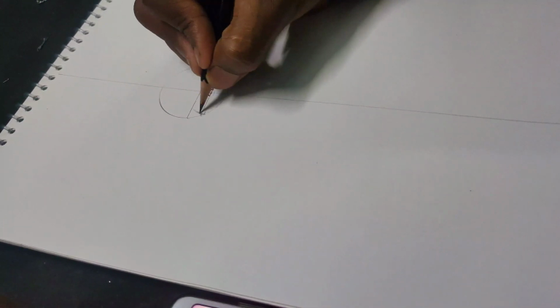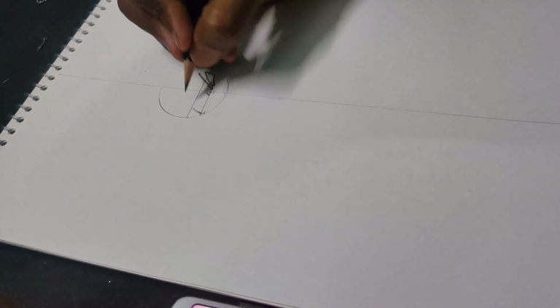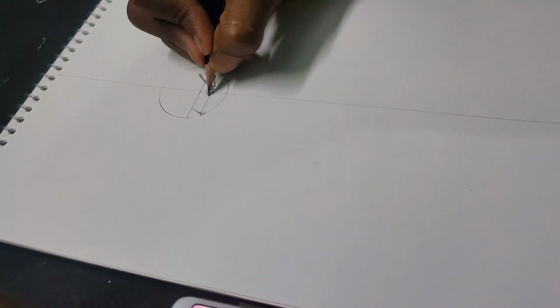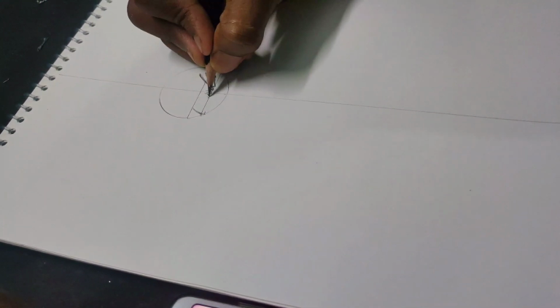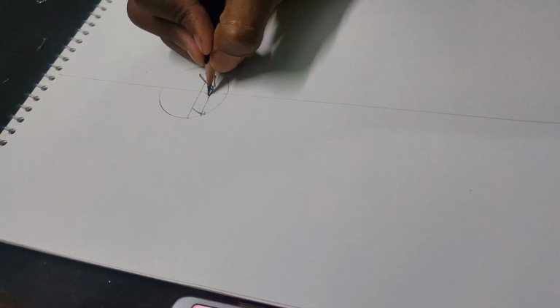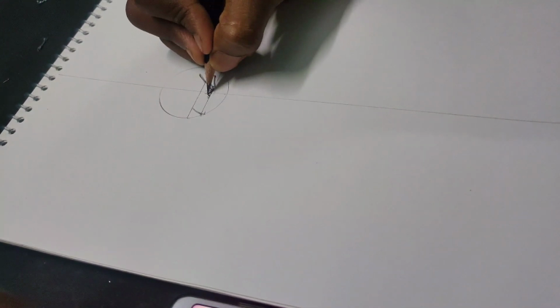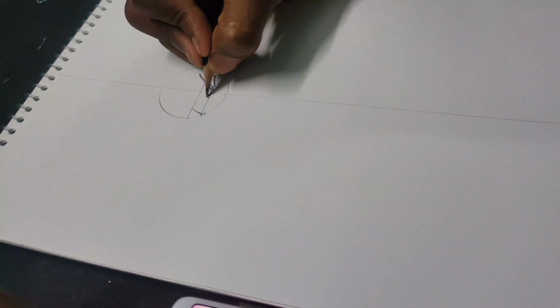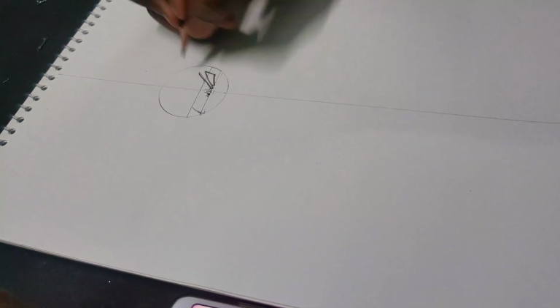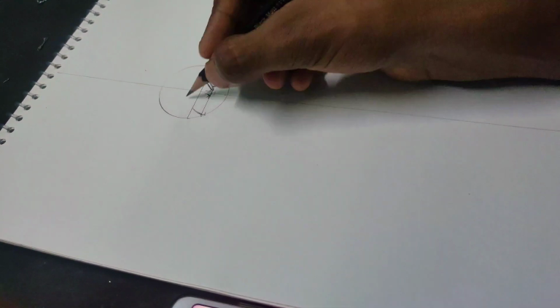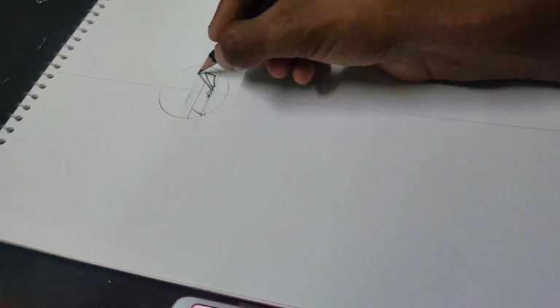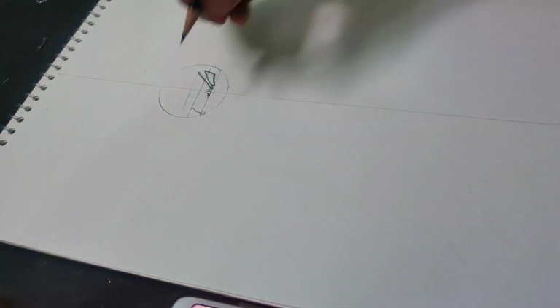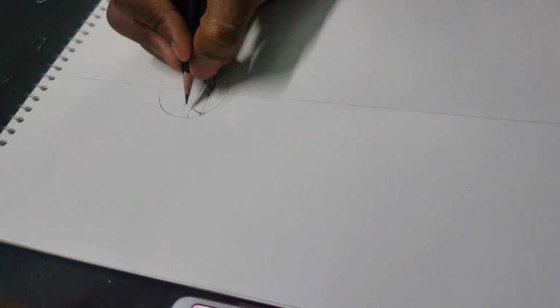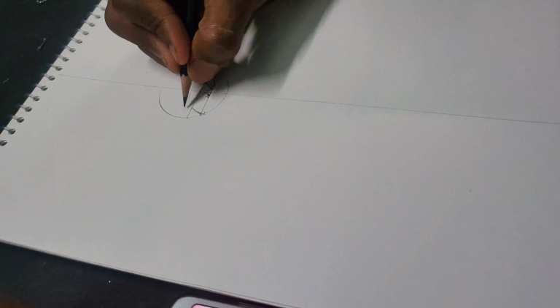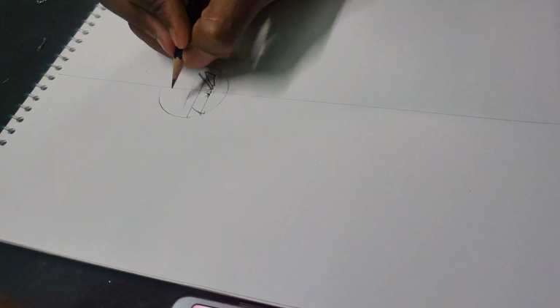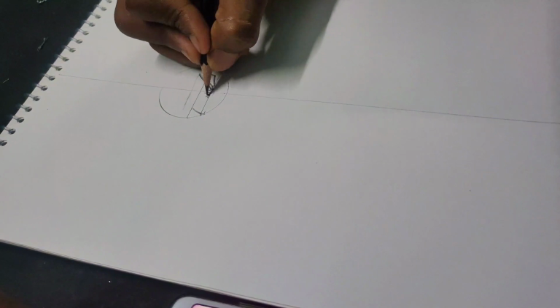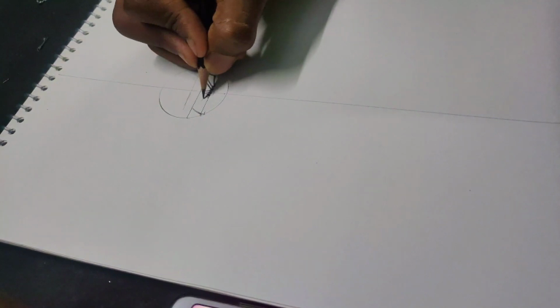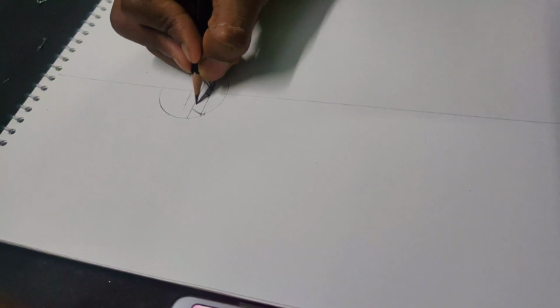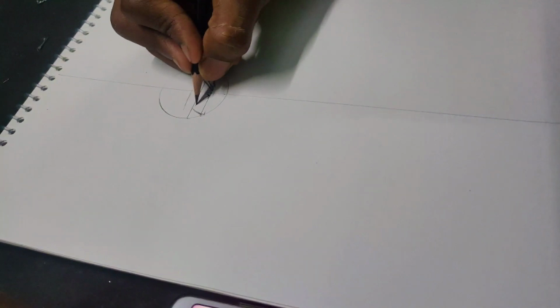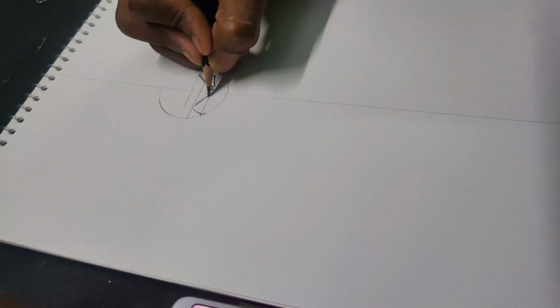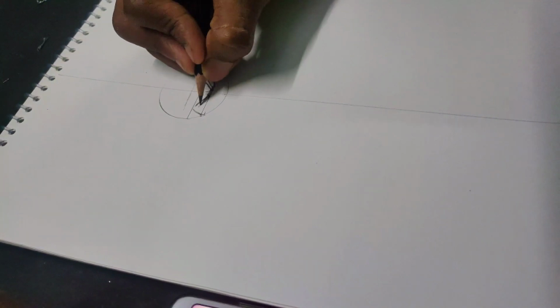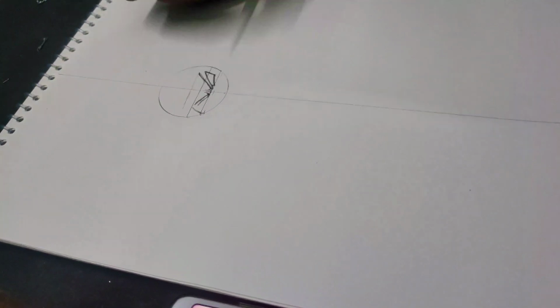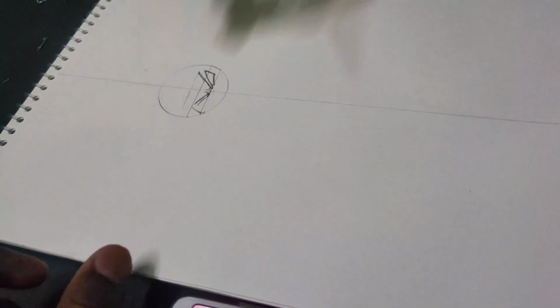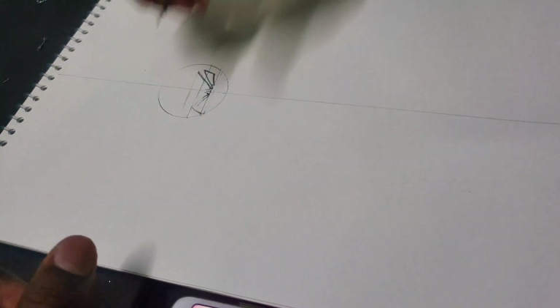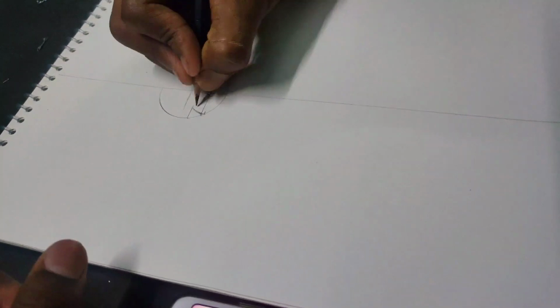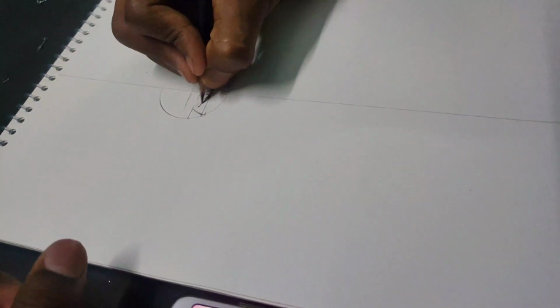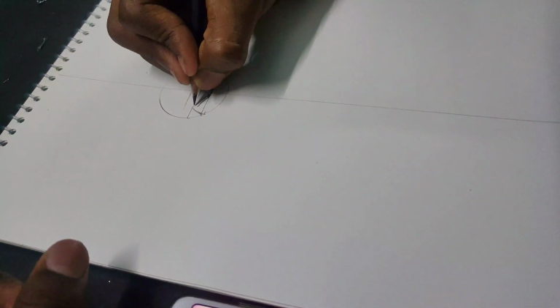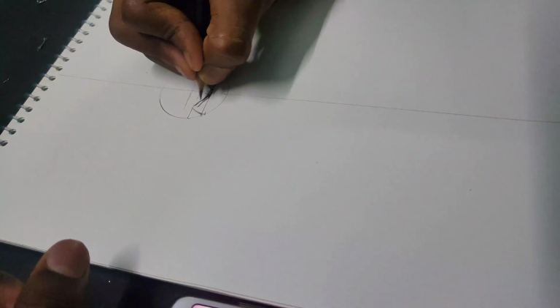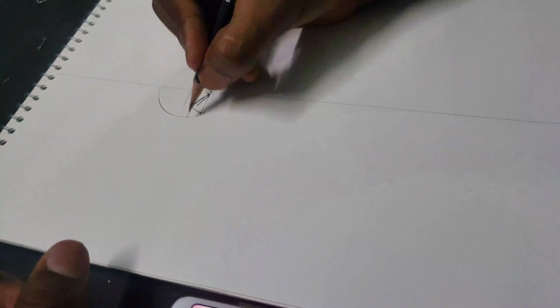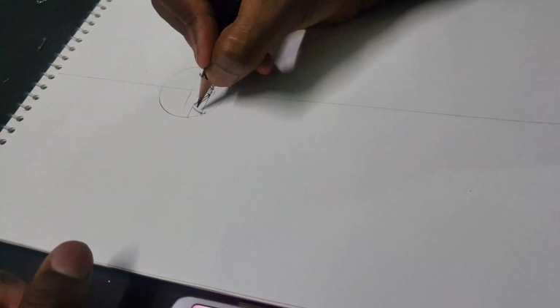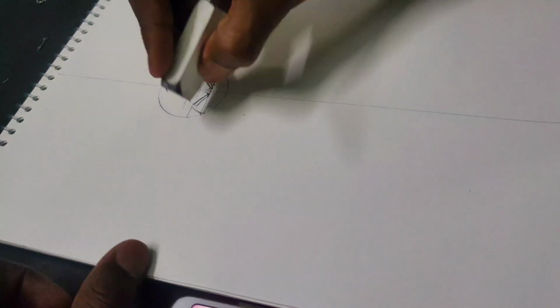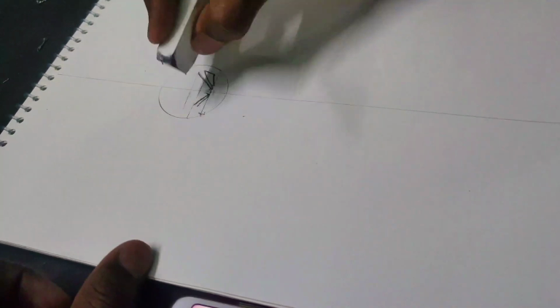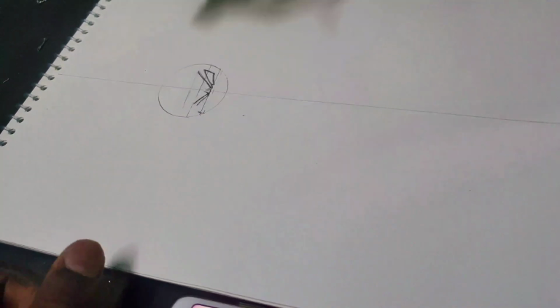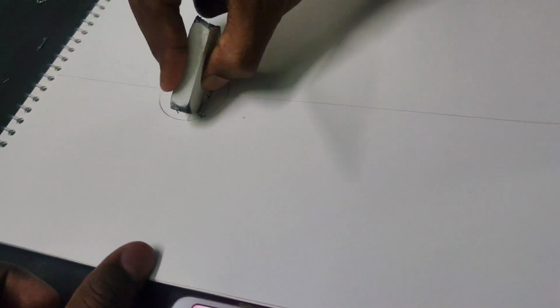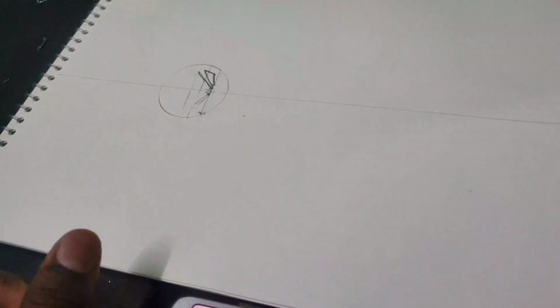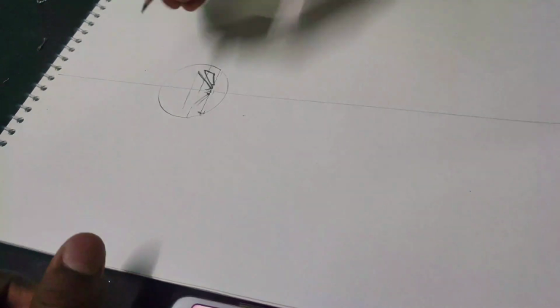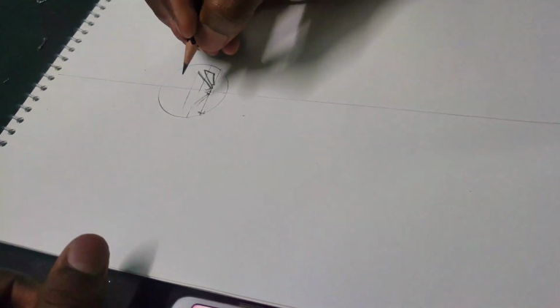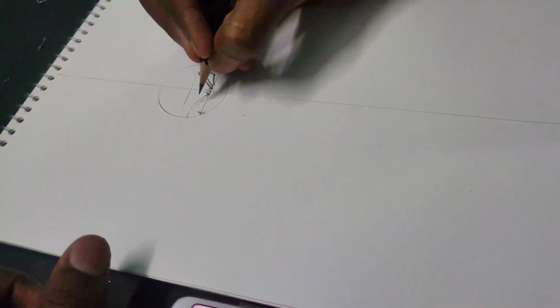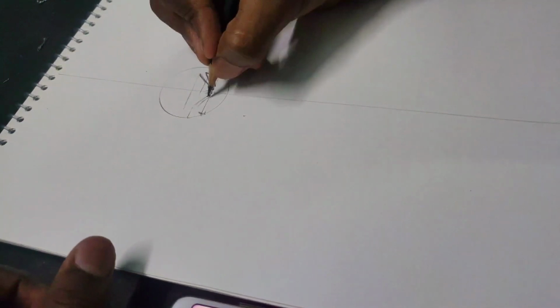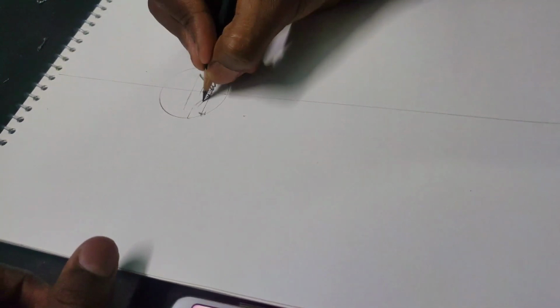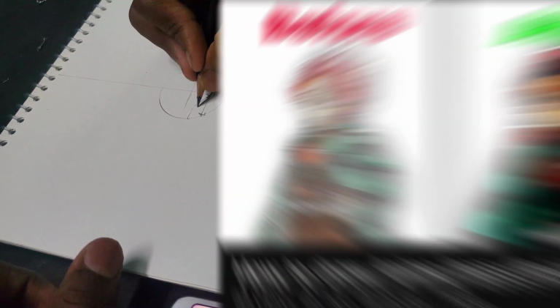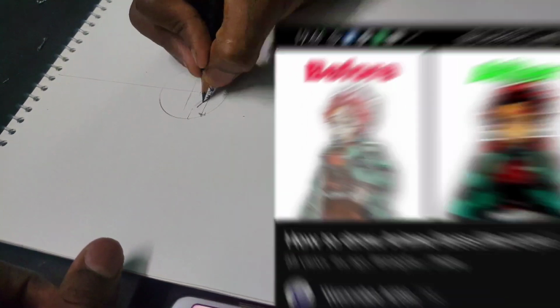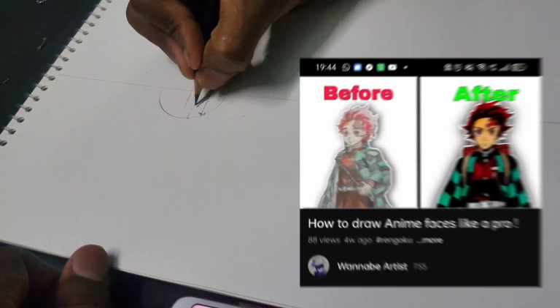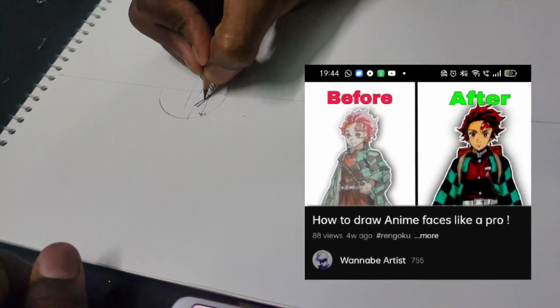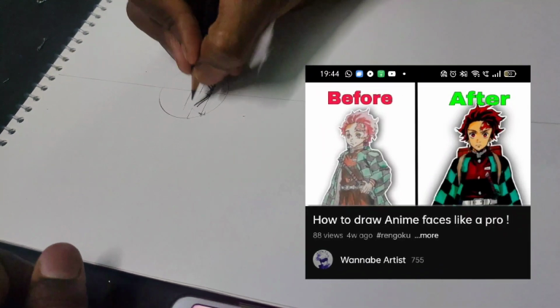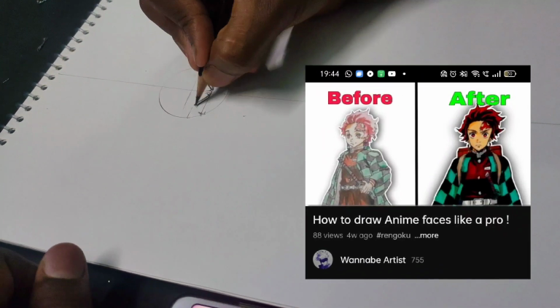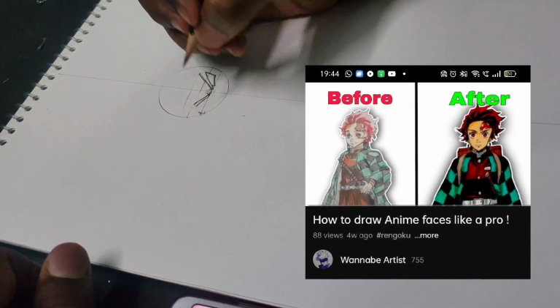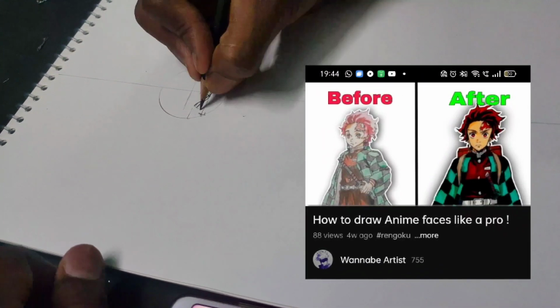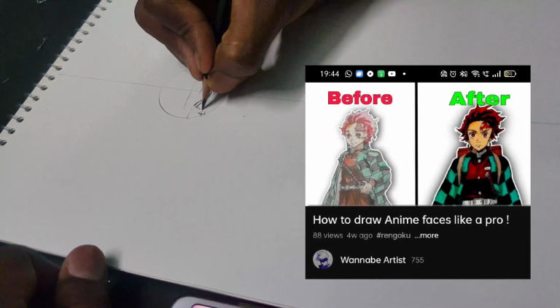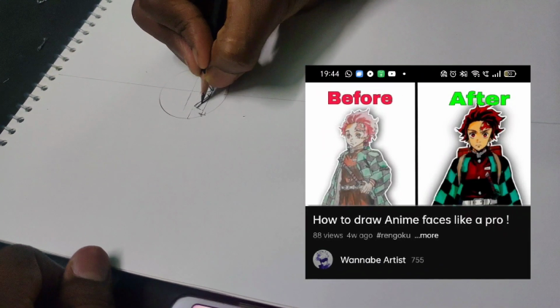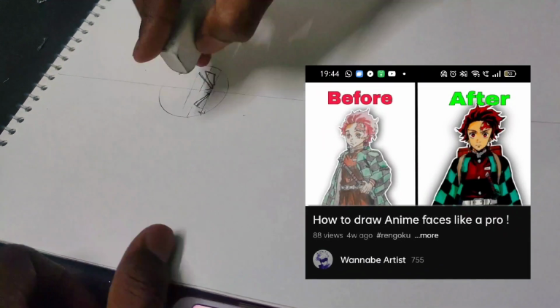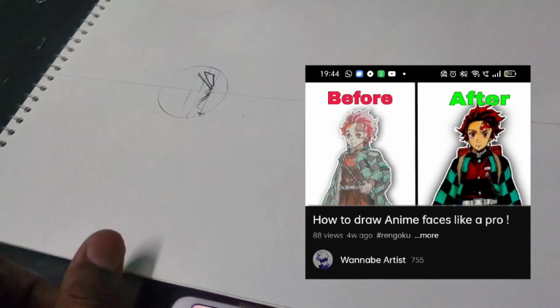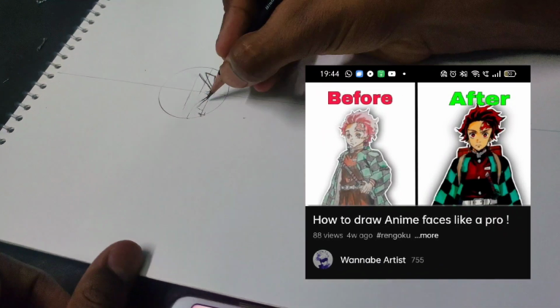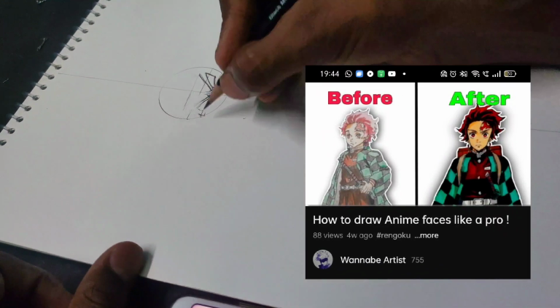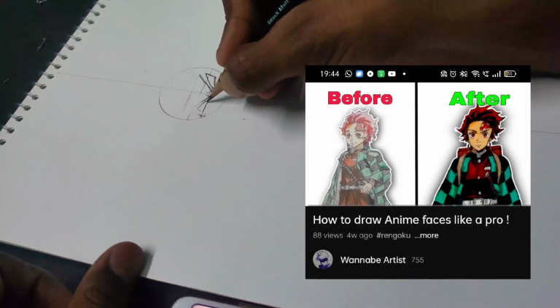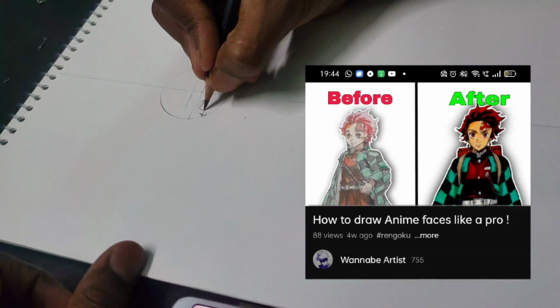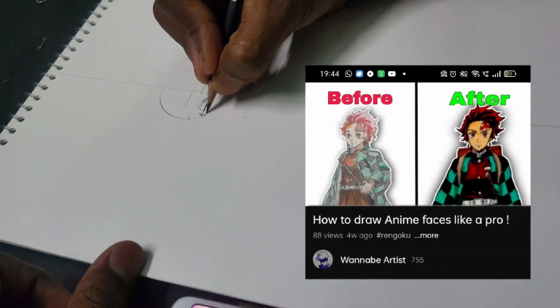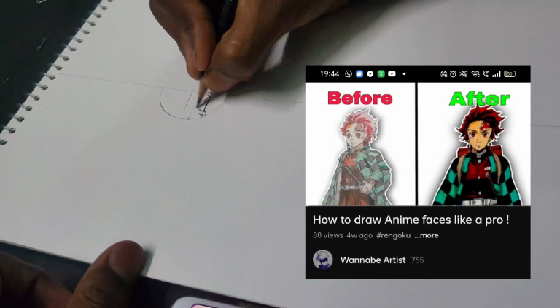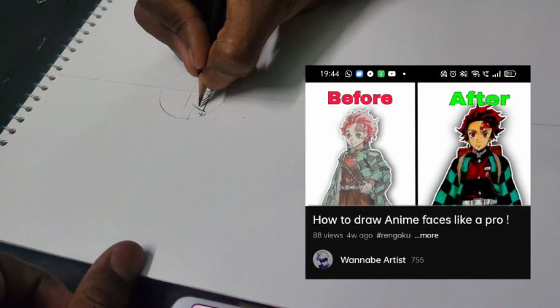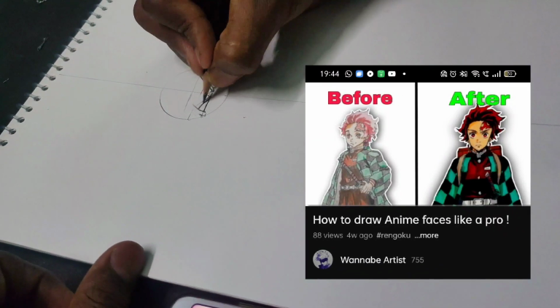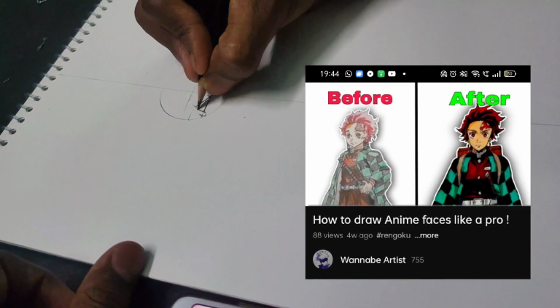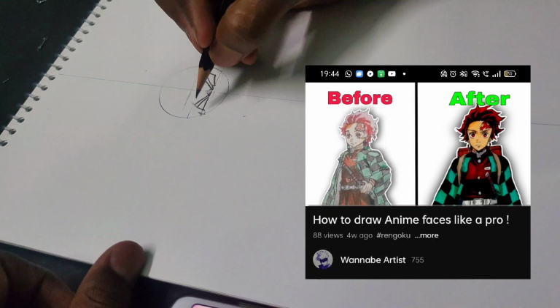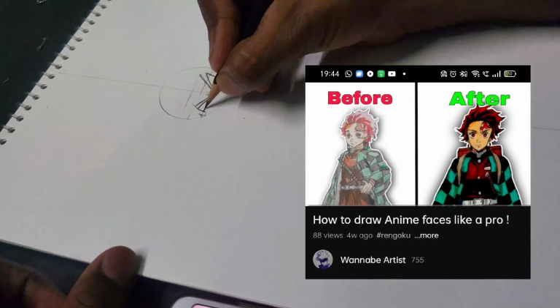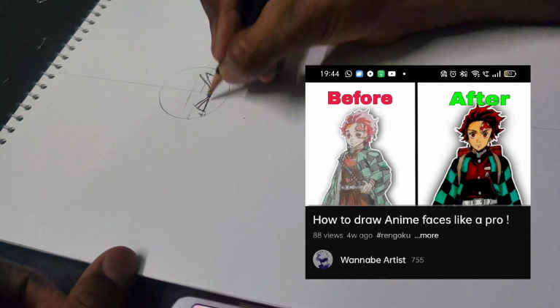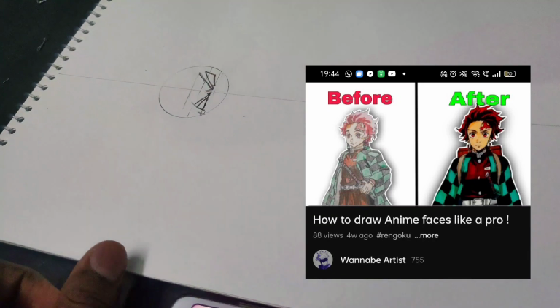If you guys don't know how to draw anime, go watch this video of mine — I've given the link in the description.